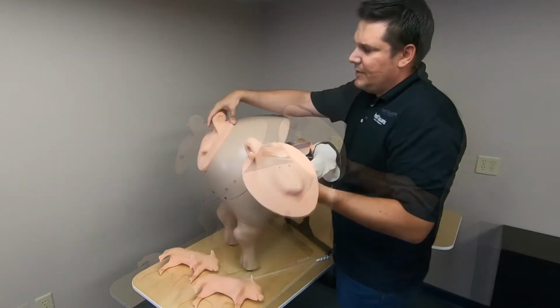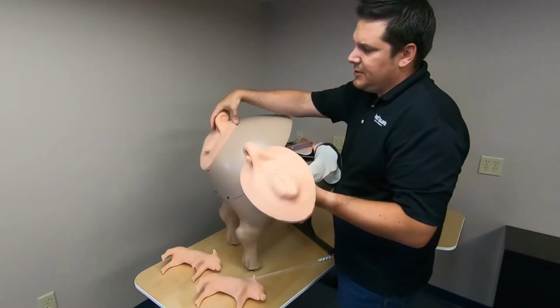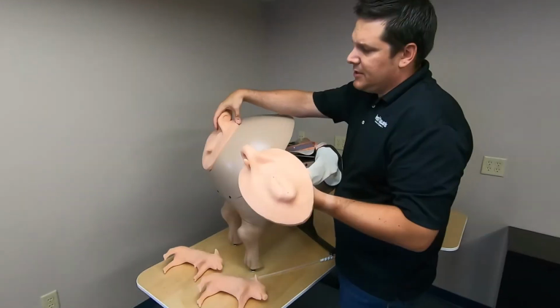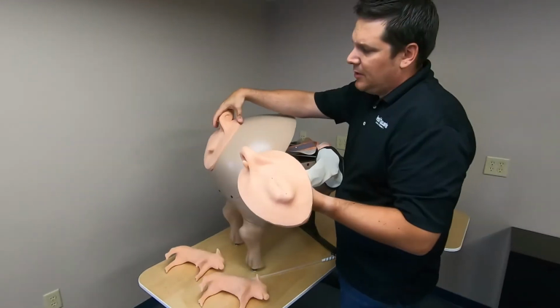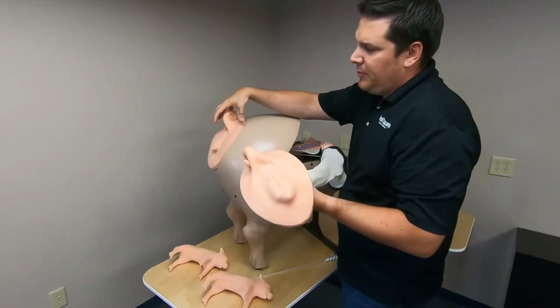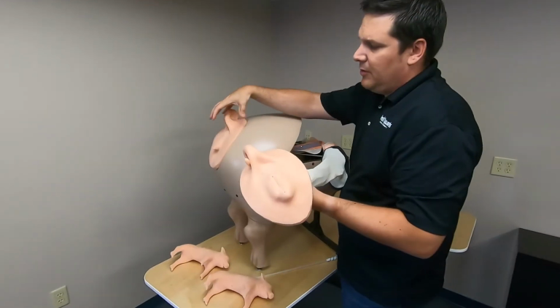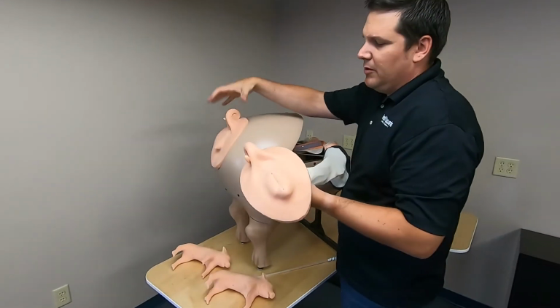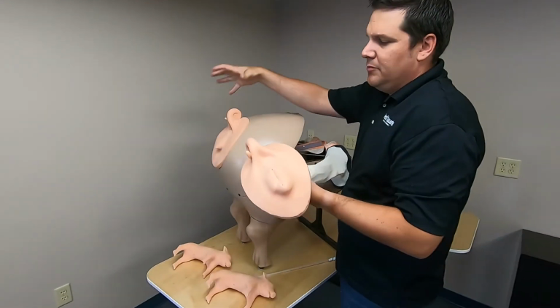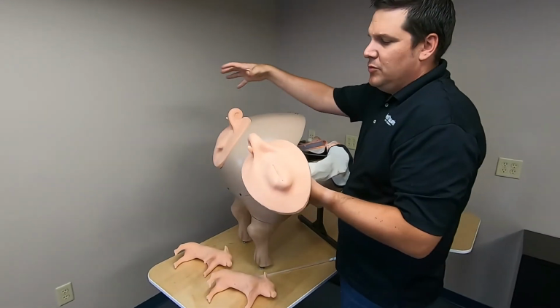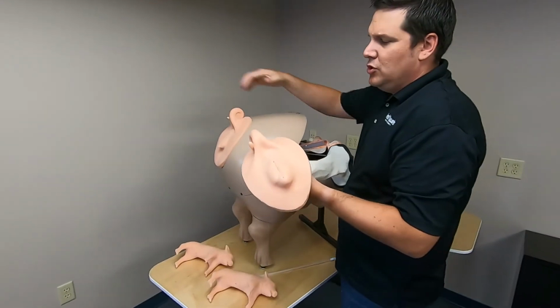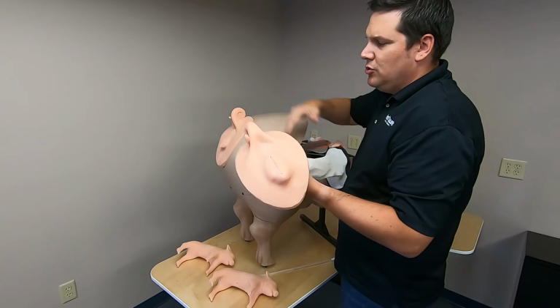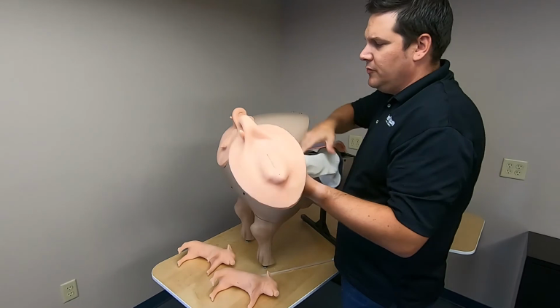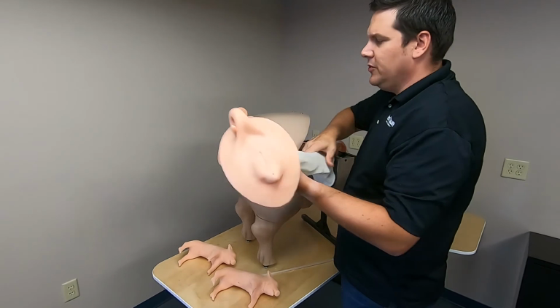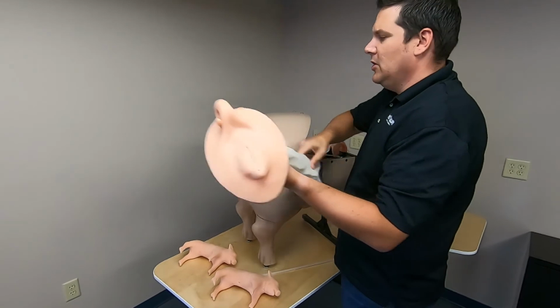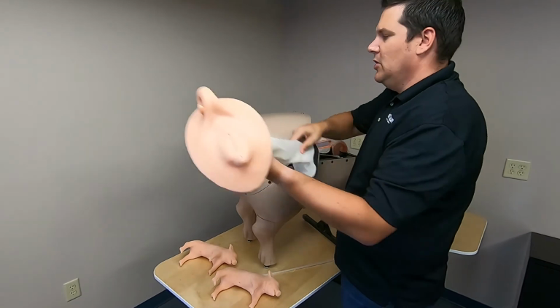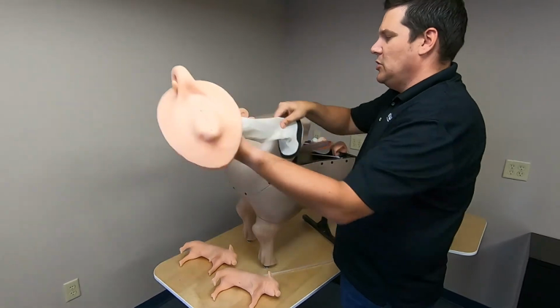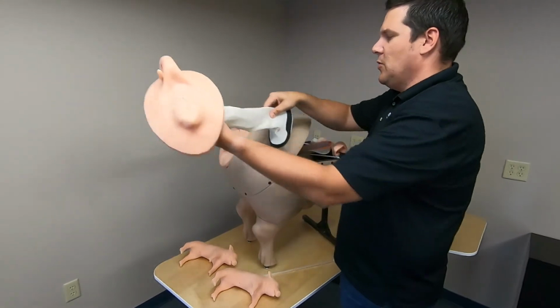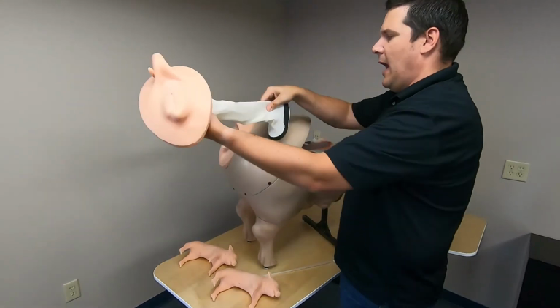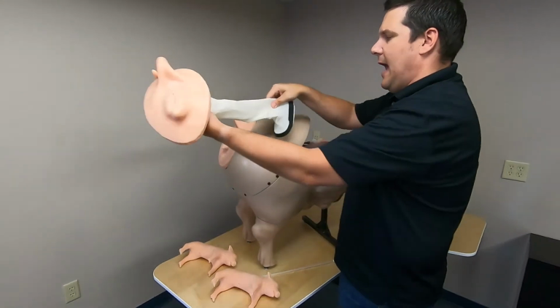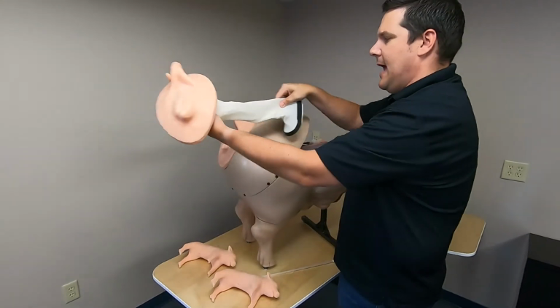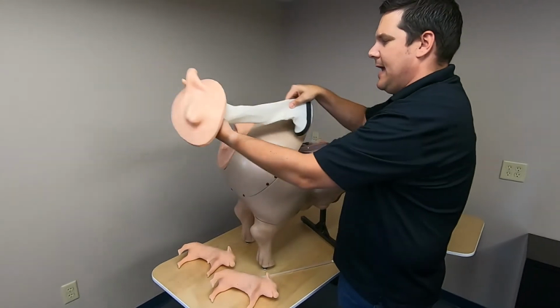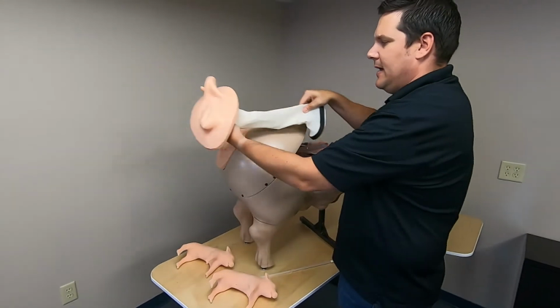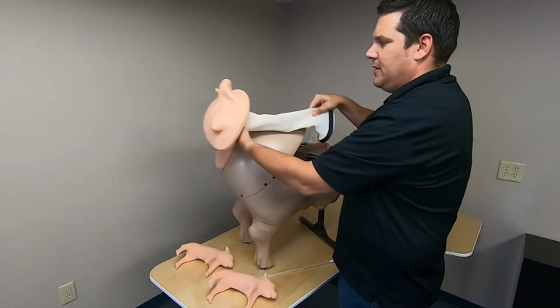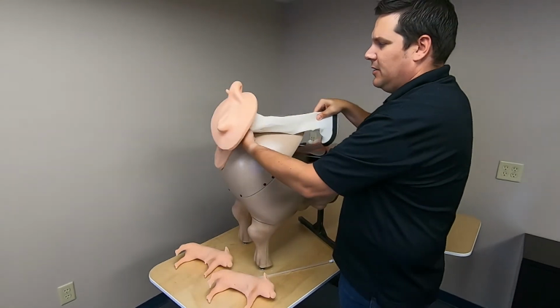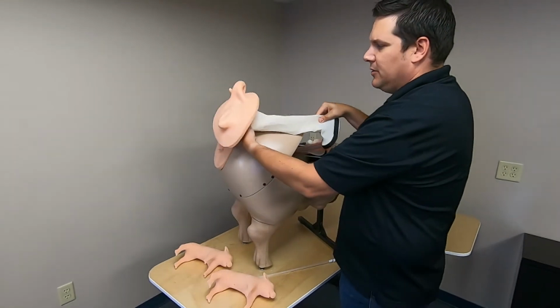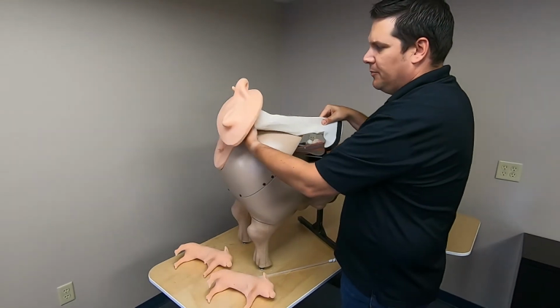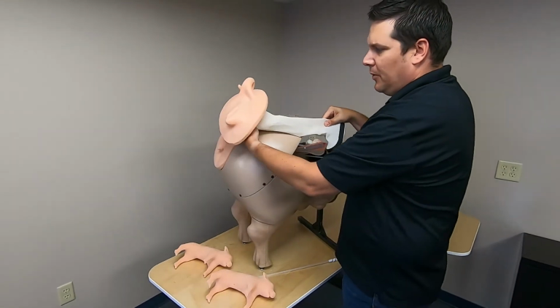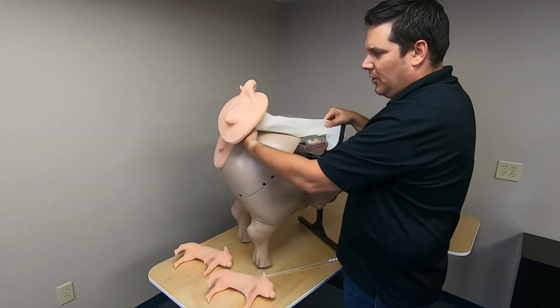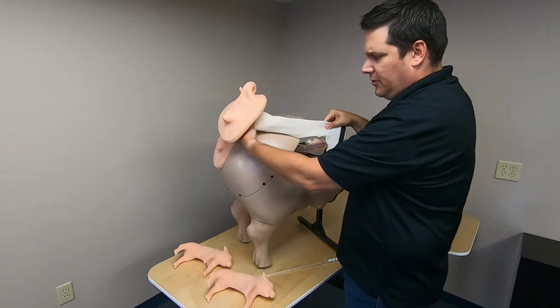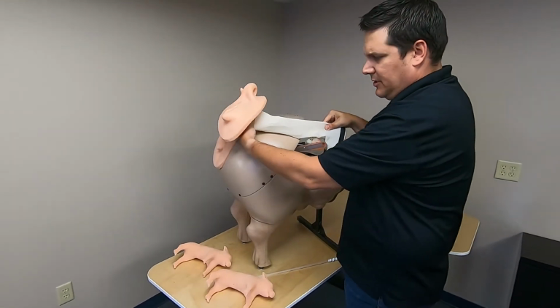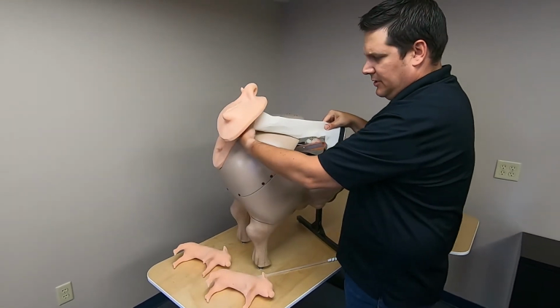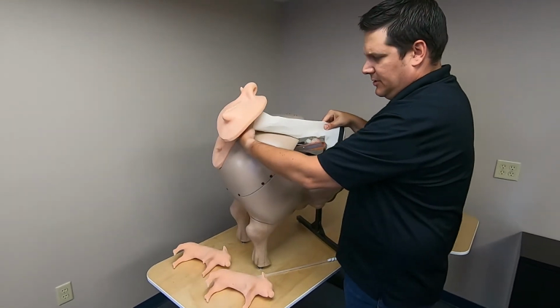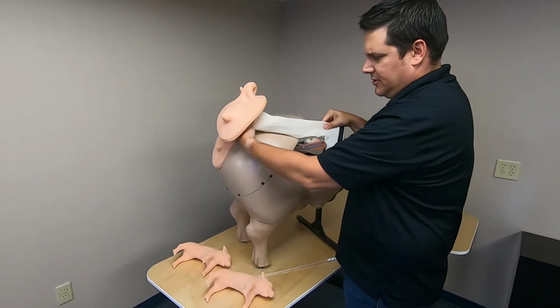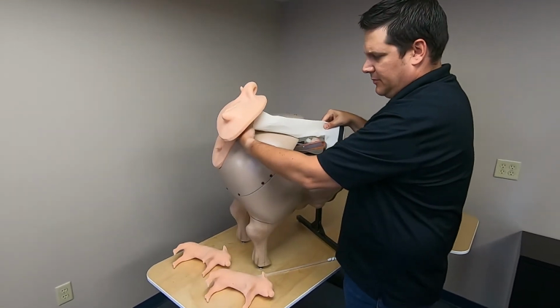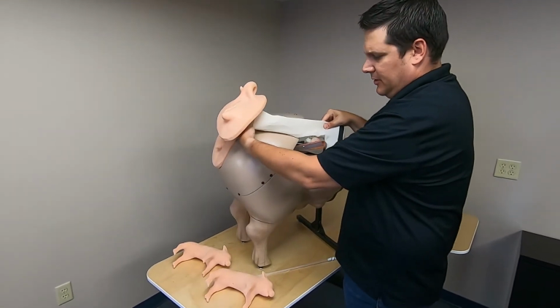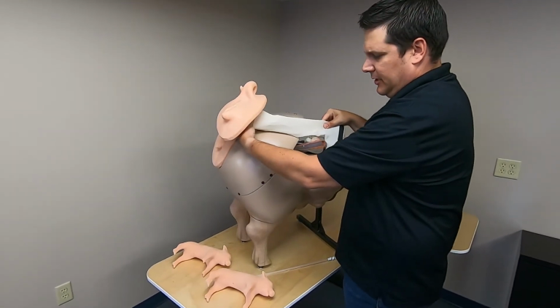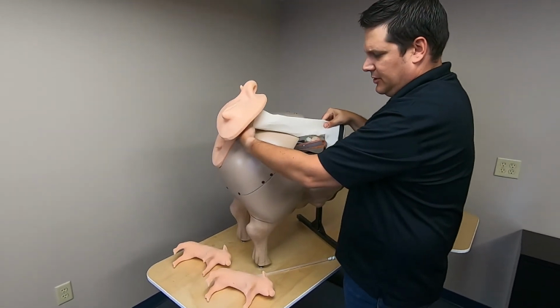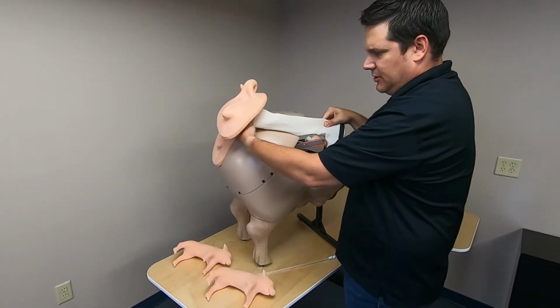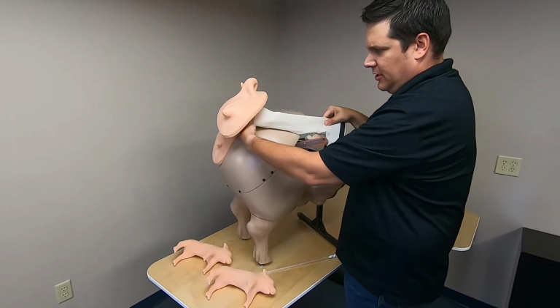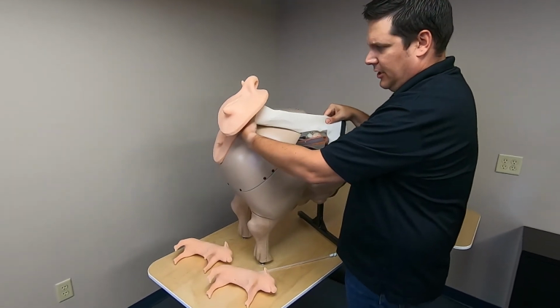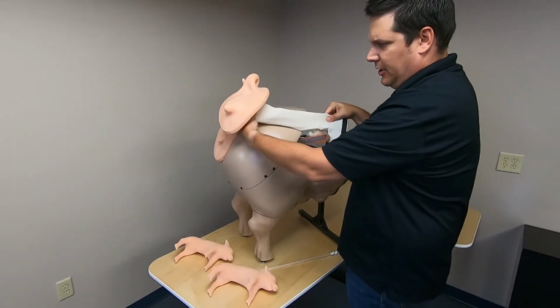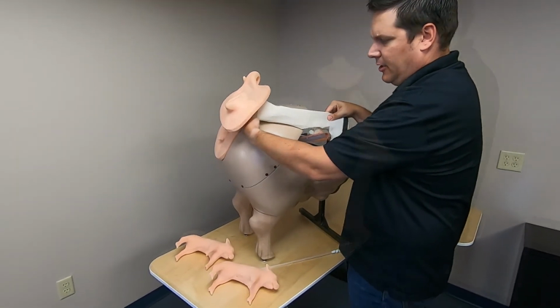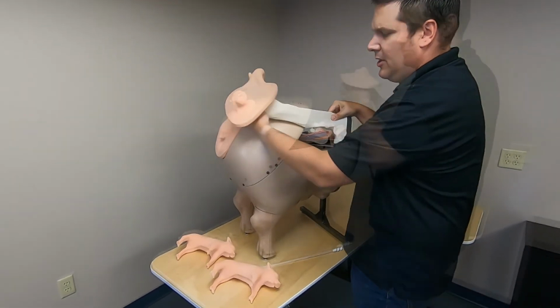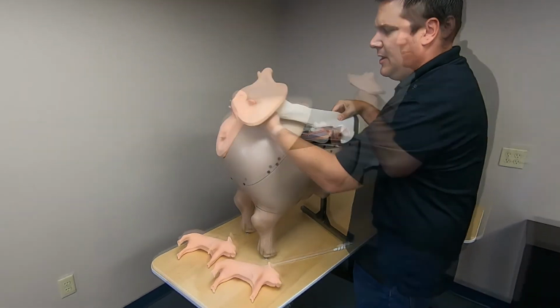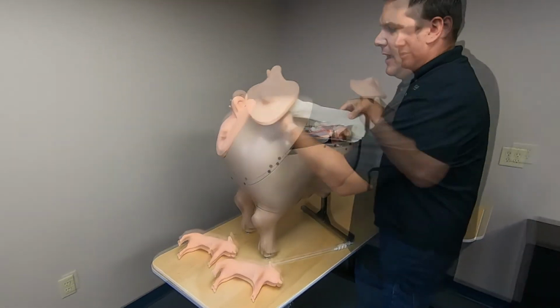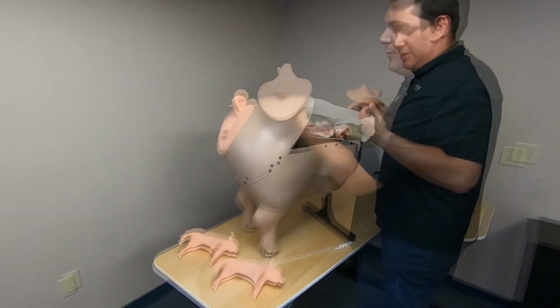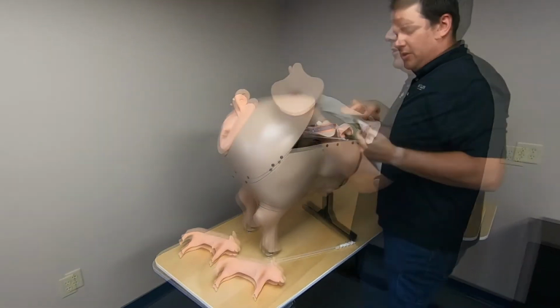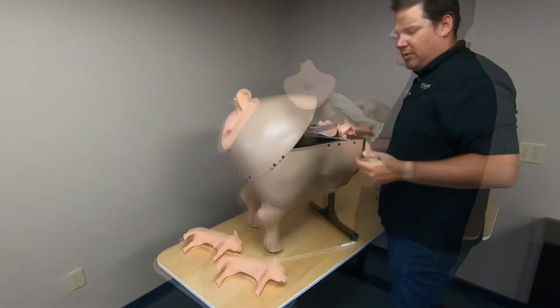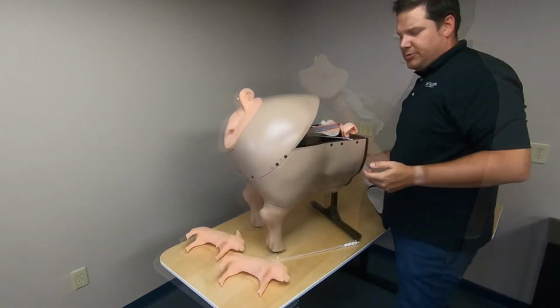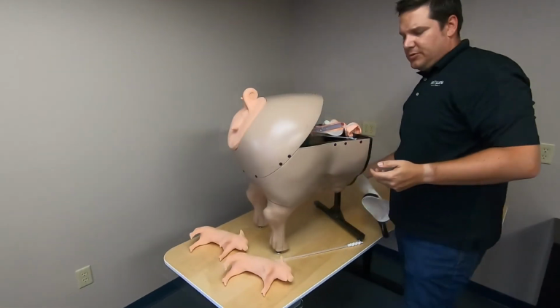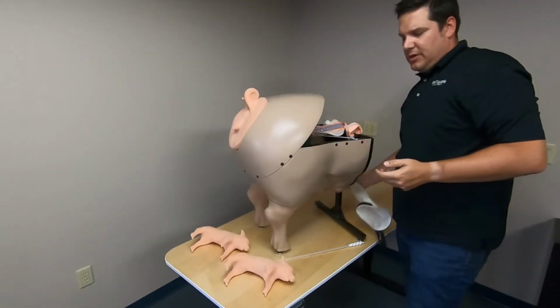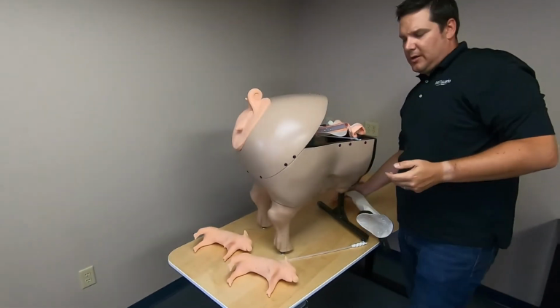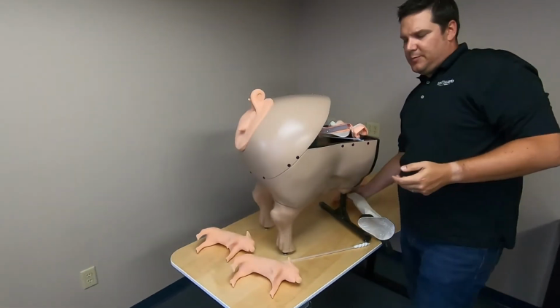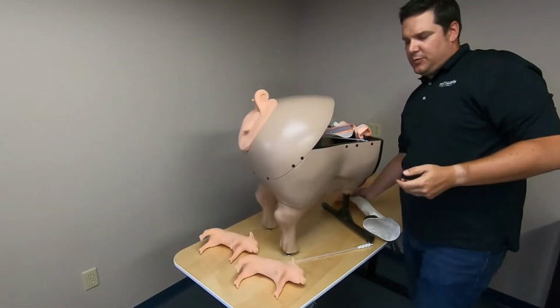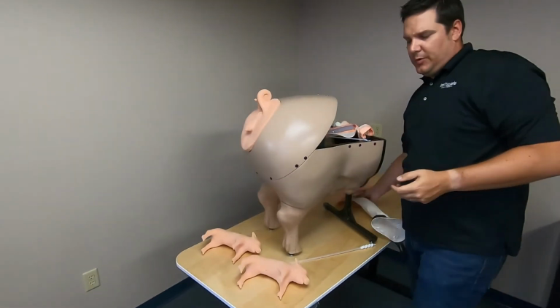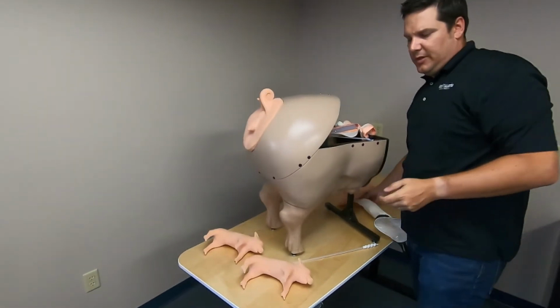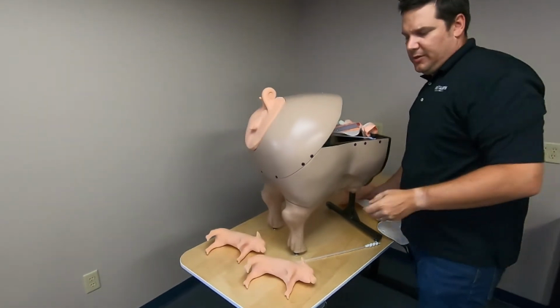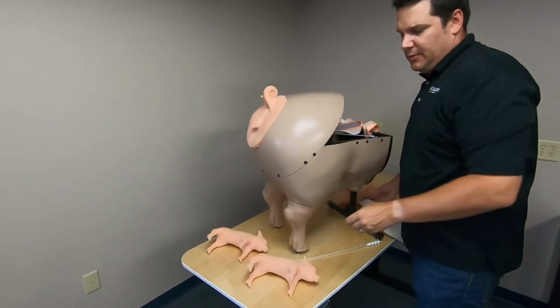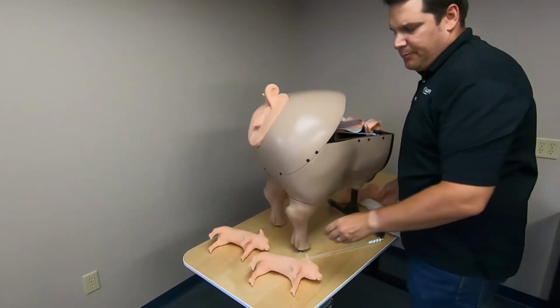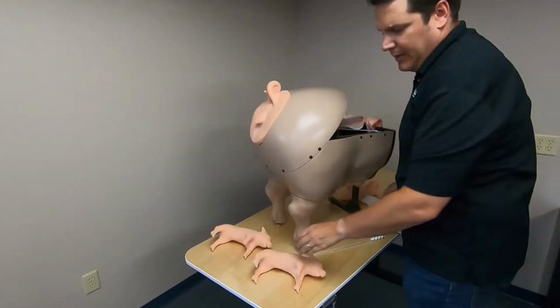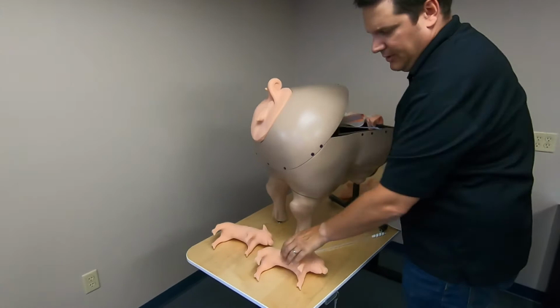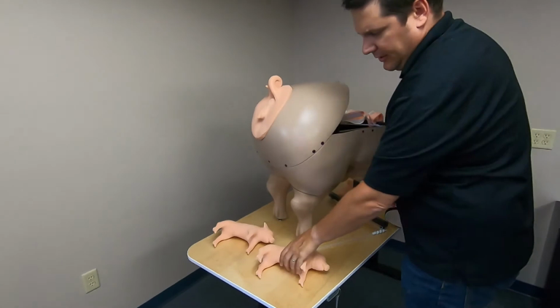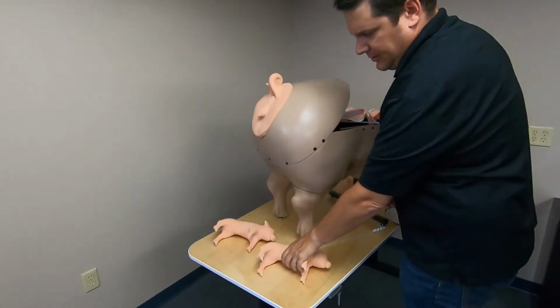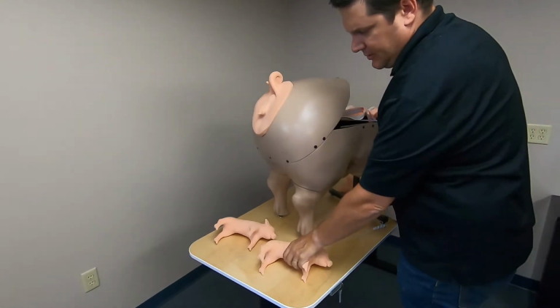The AI reproductive system can be removed, and you add the birthing simulation in its place. It also comes with piglets.